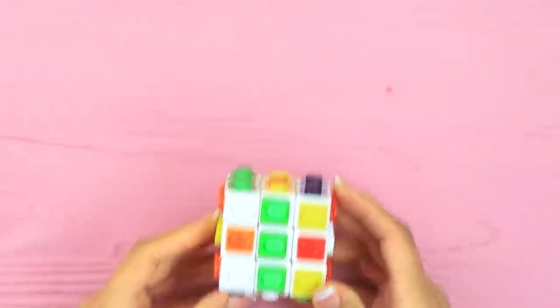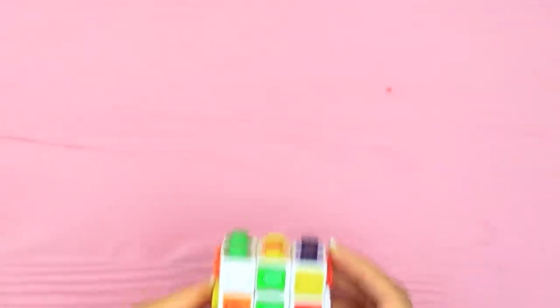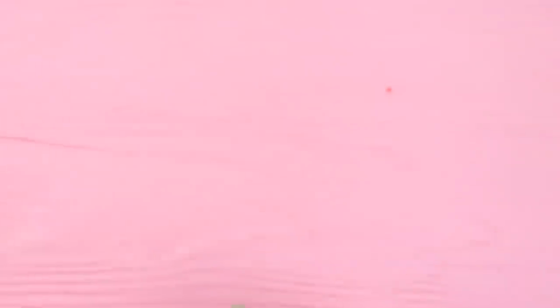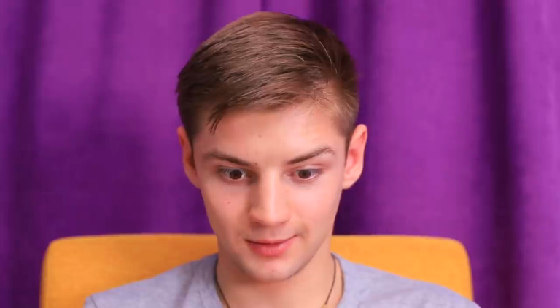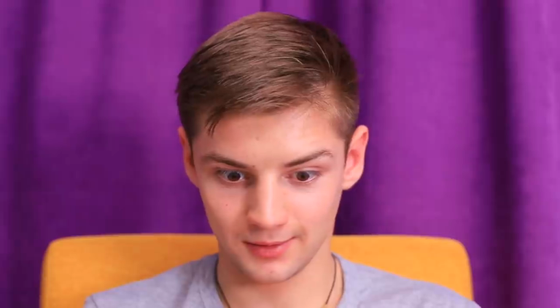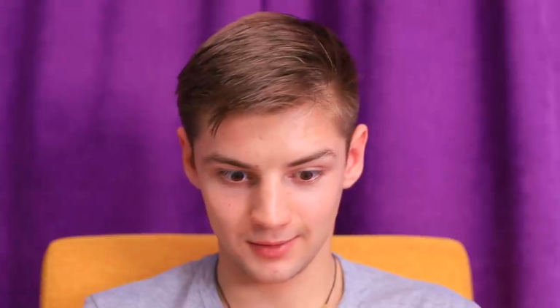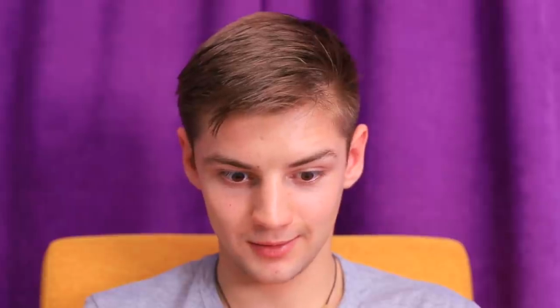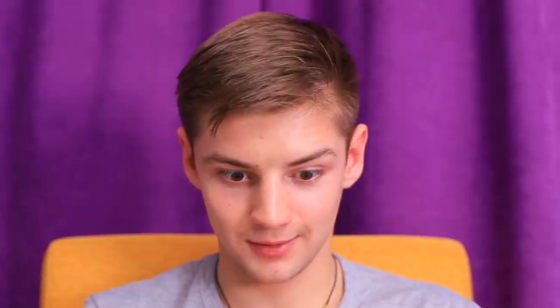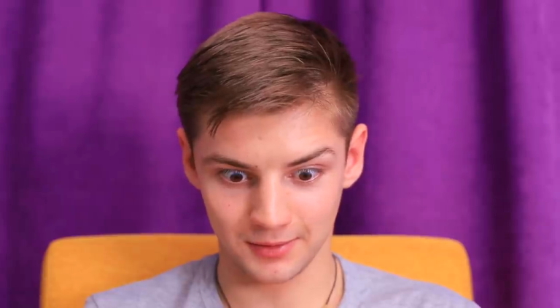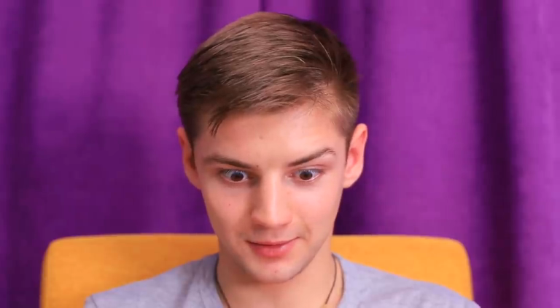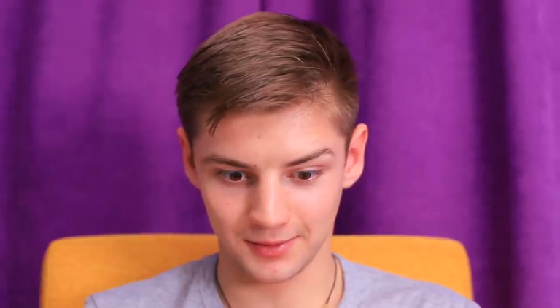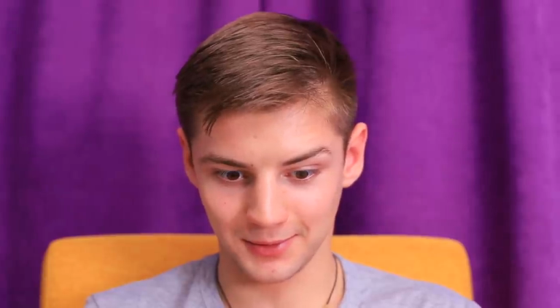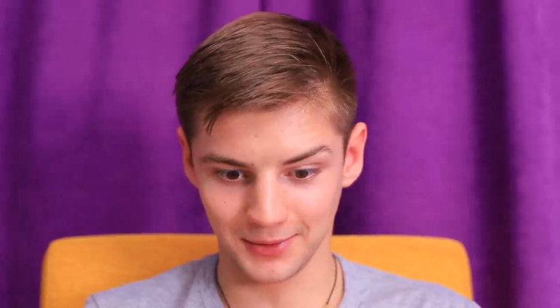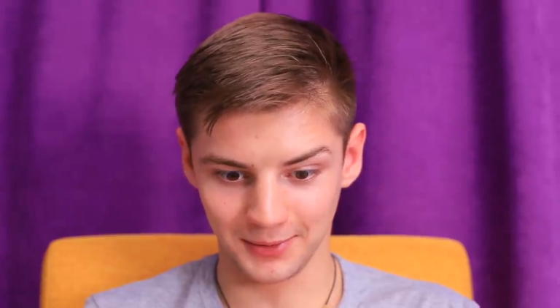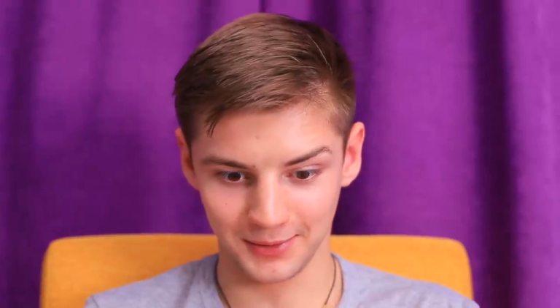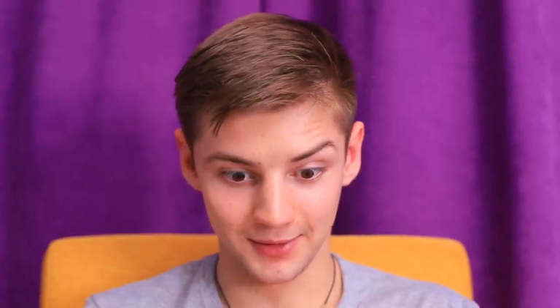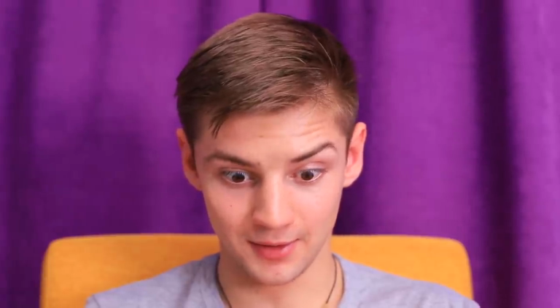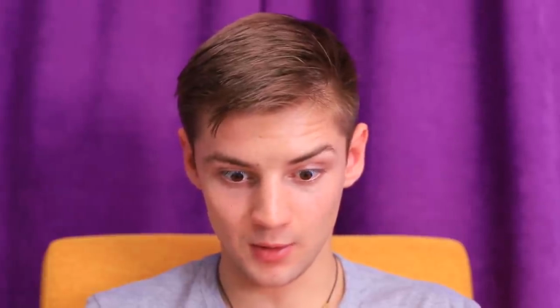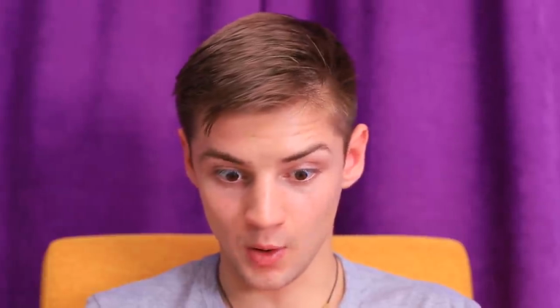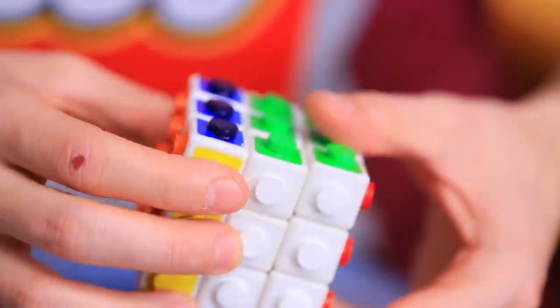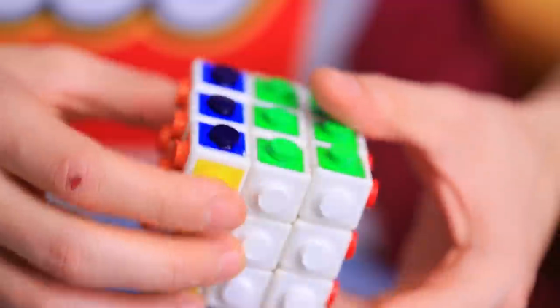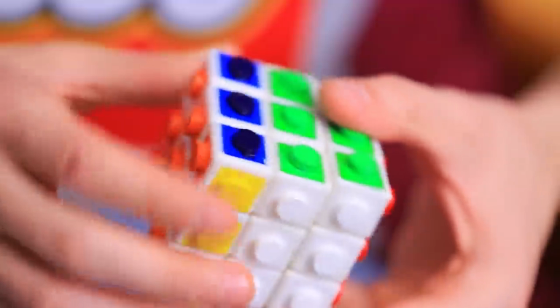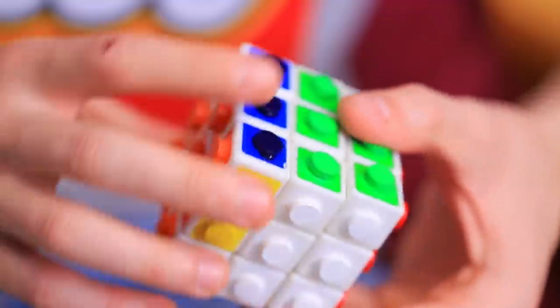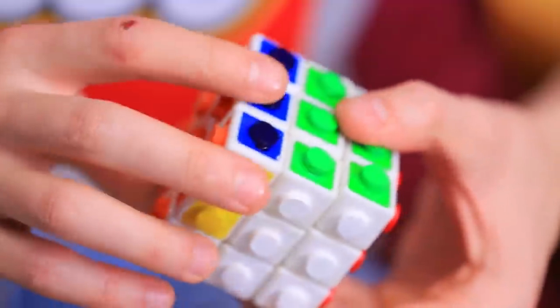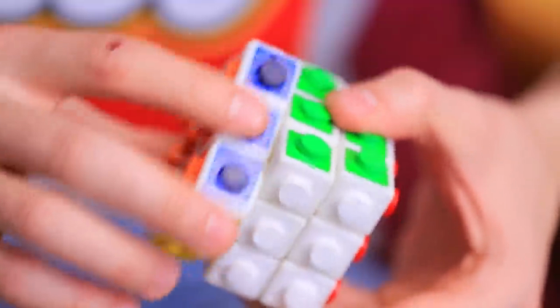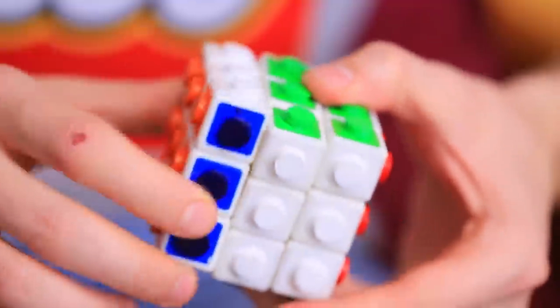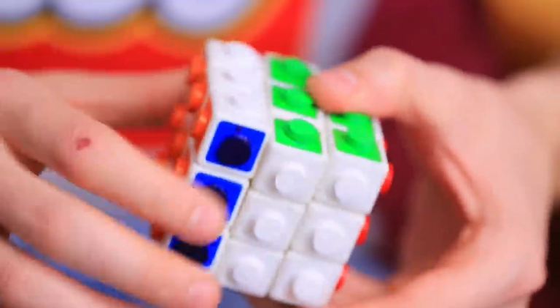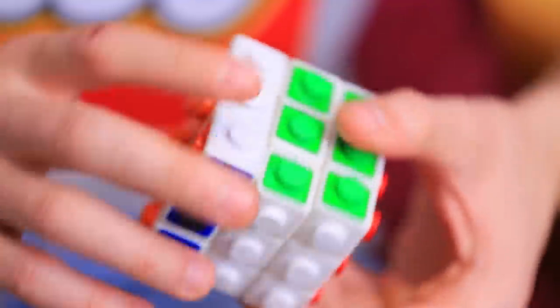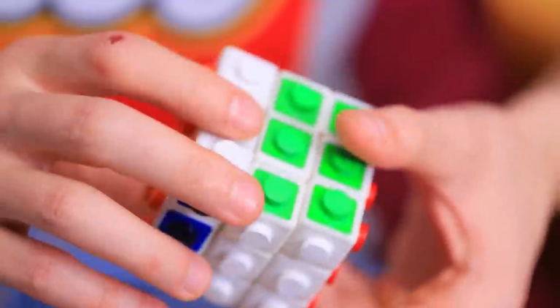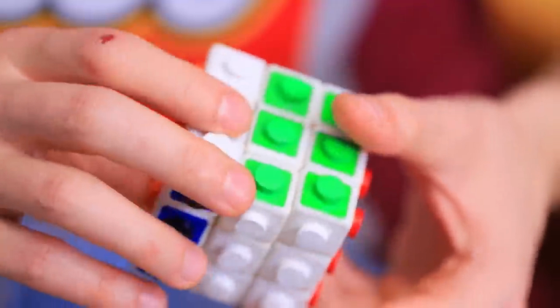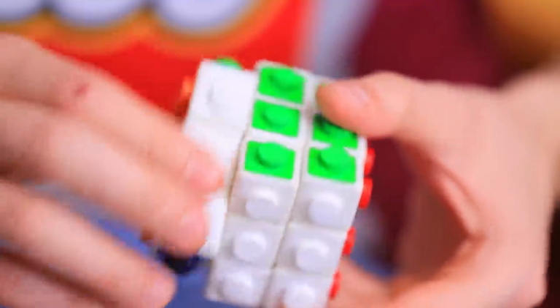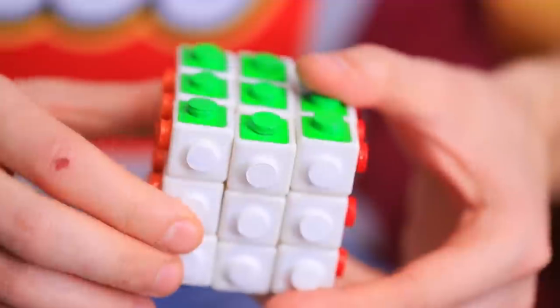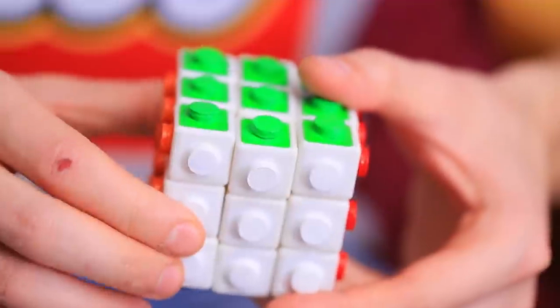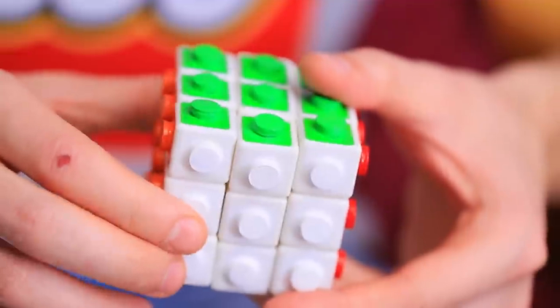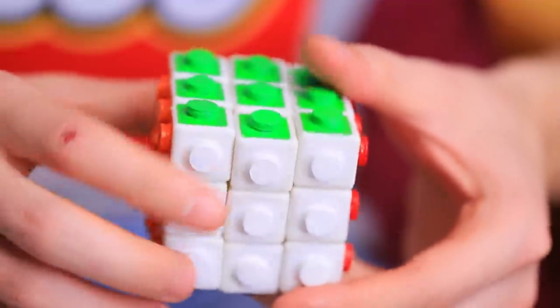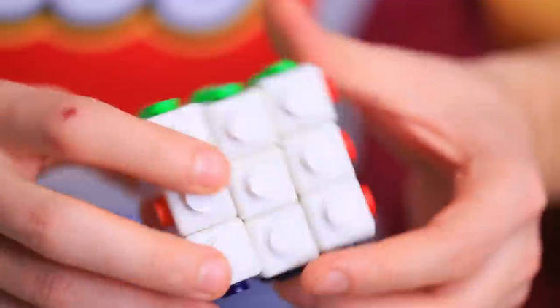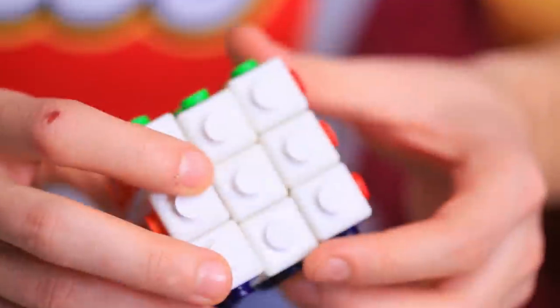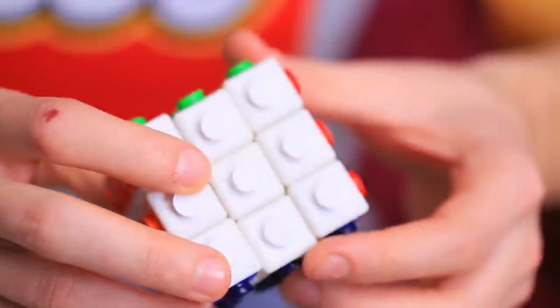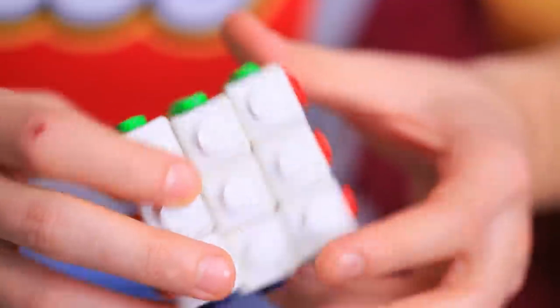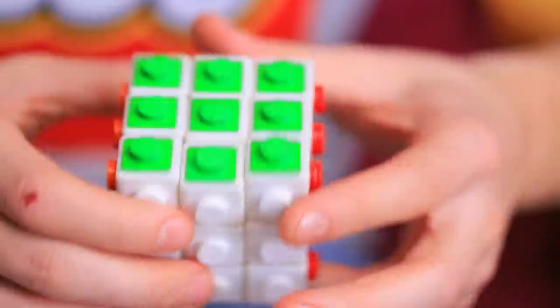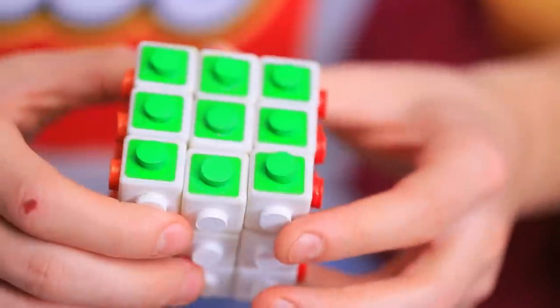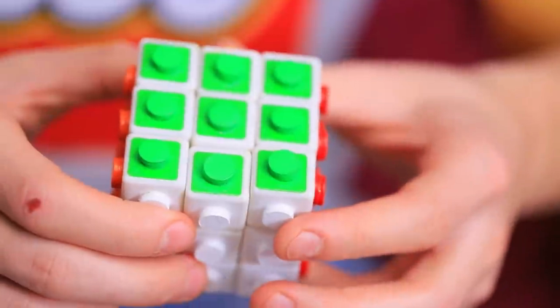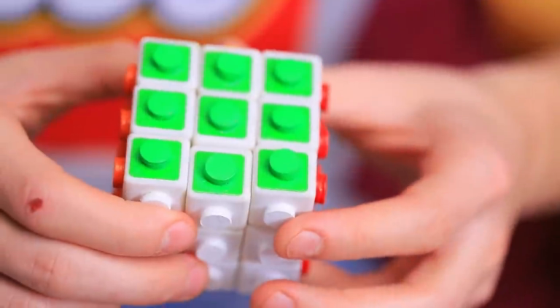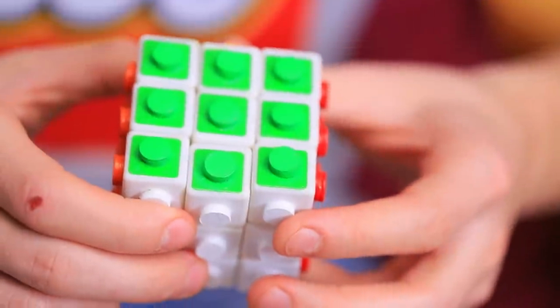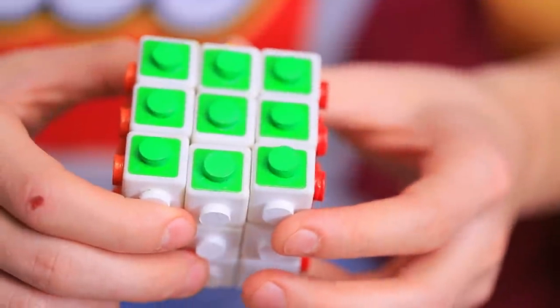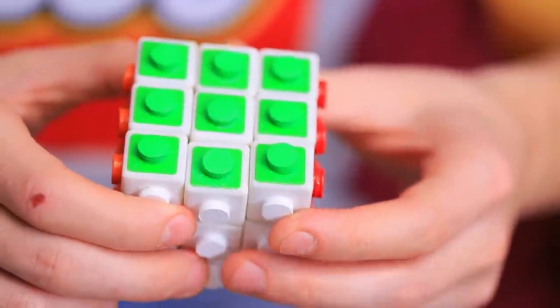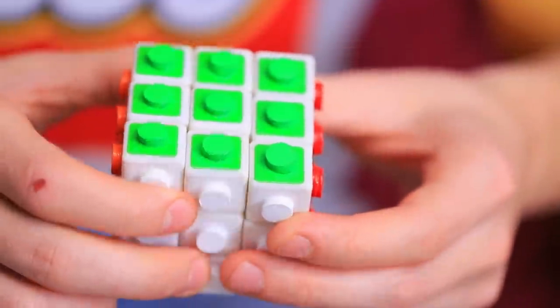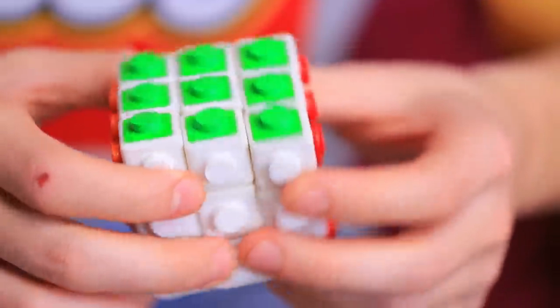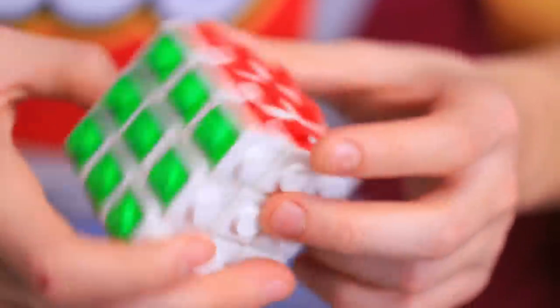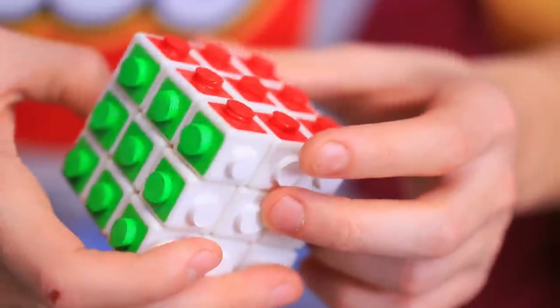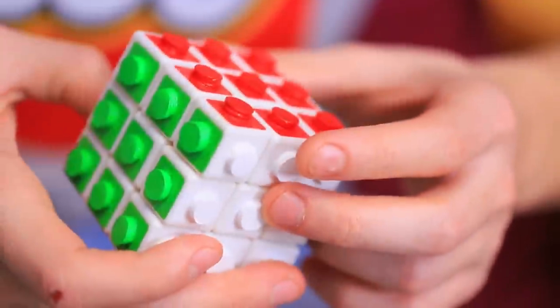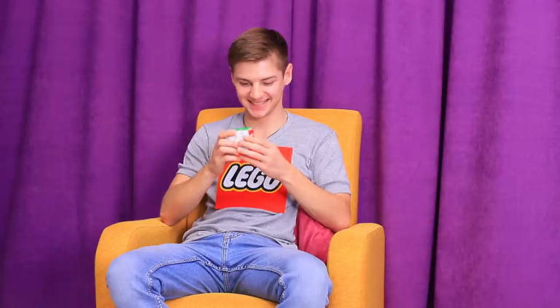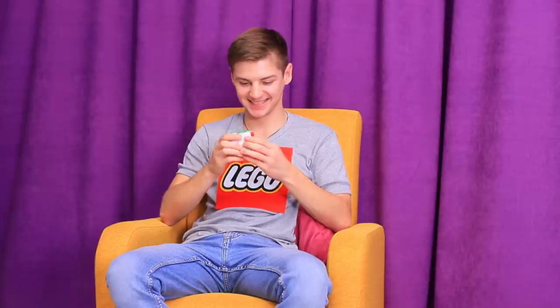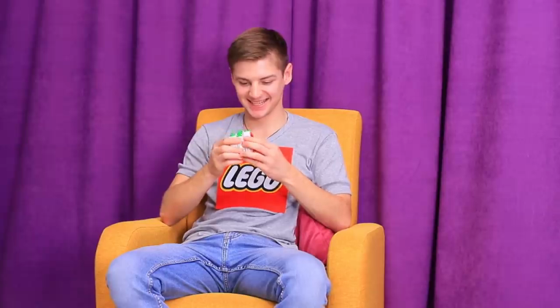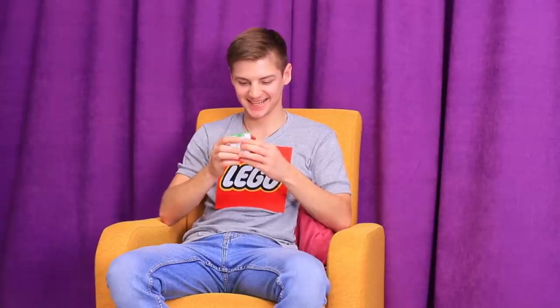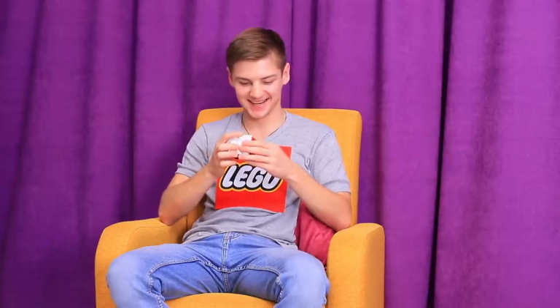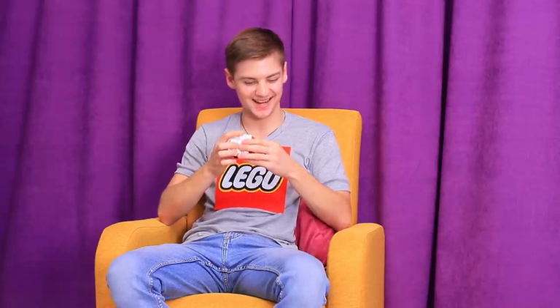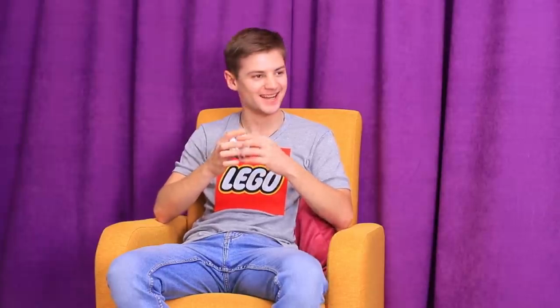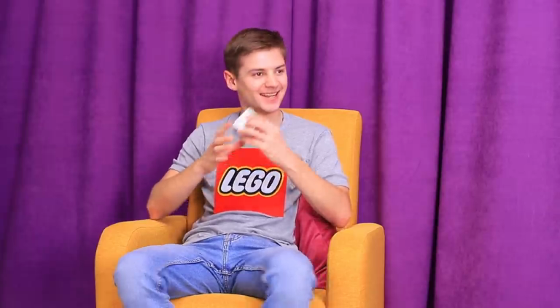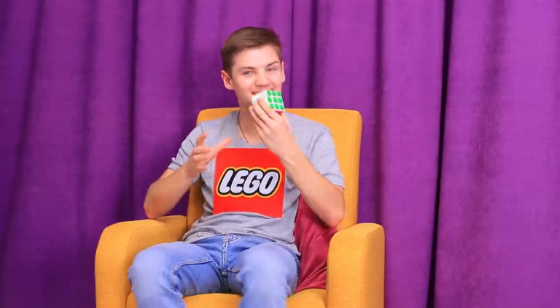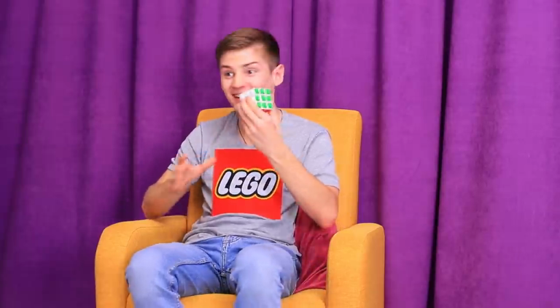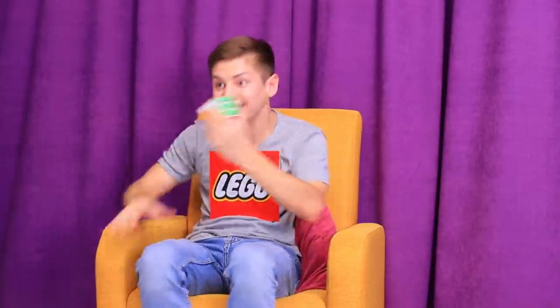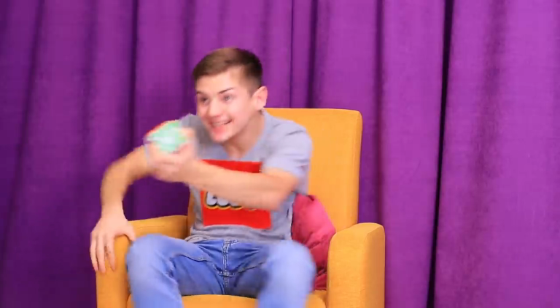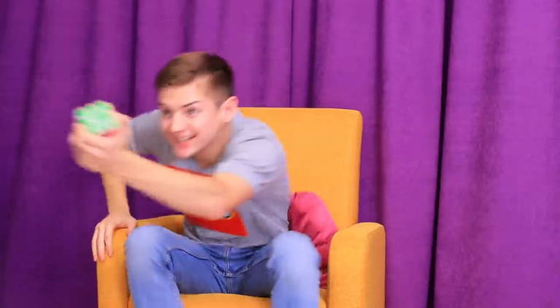The Rubik's Cube looks way better with this upgrade! And our LEGO lover solves the puzzle right away! Bingo!